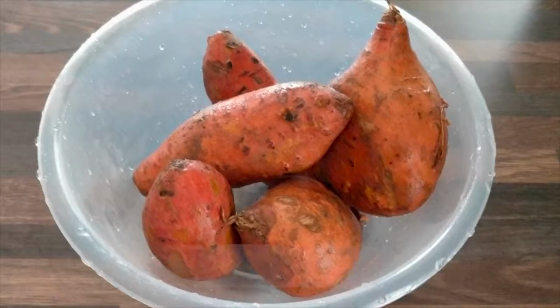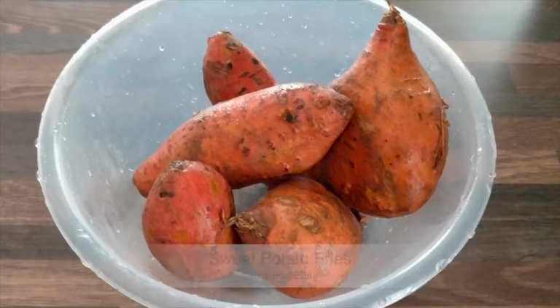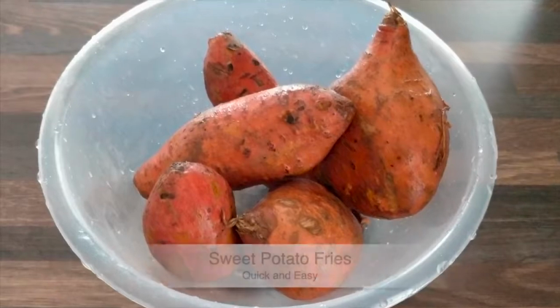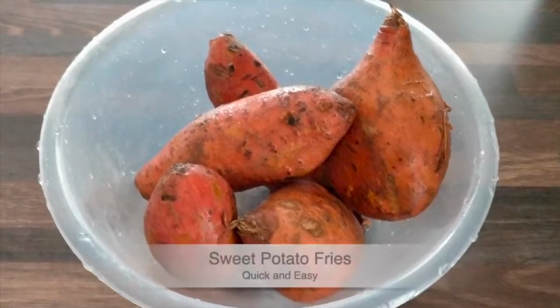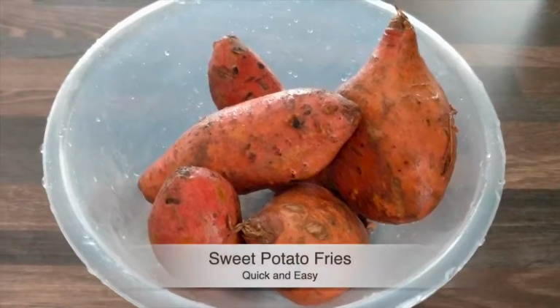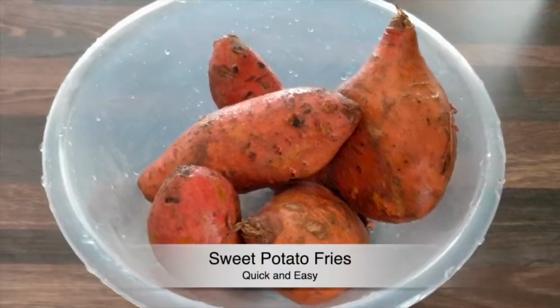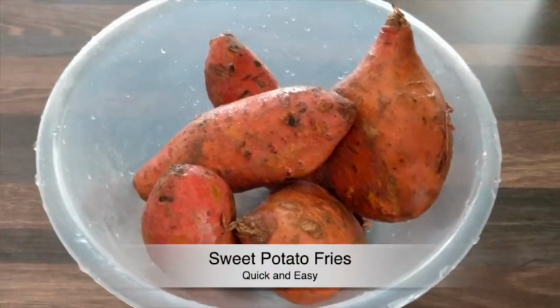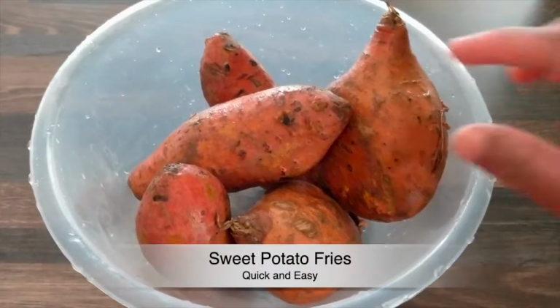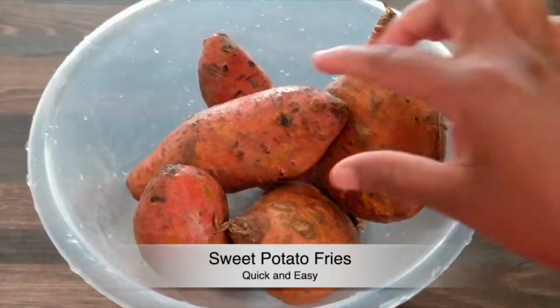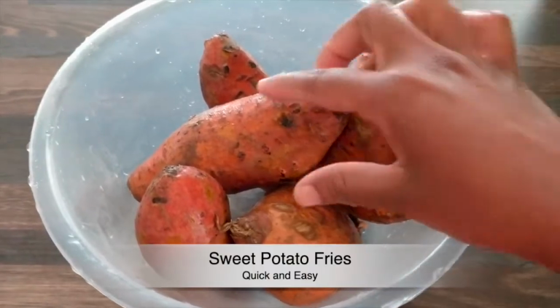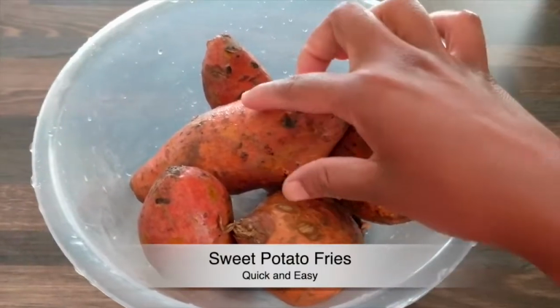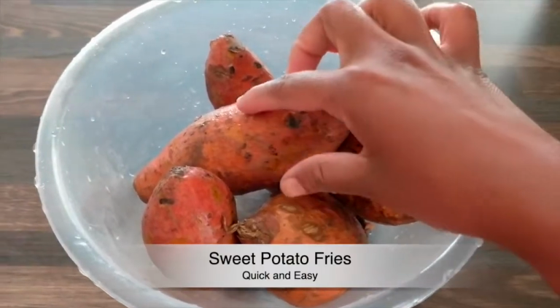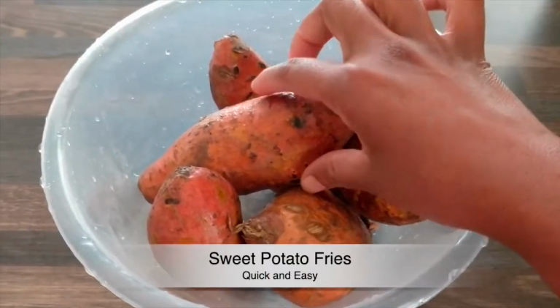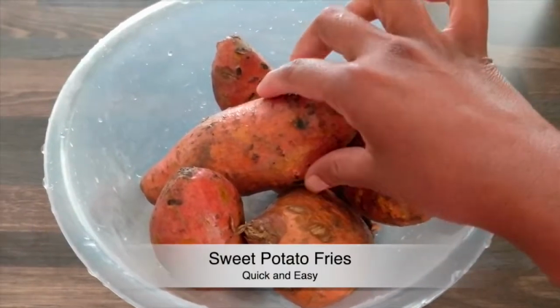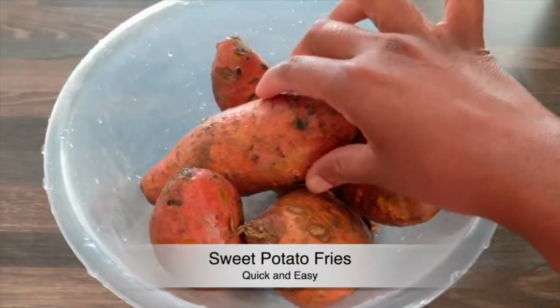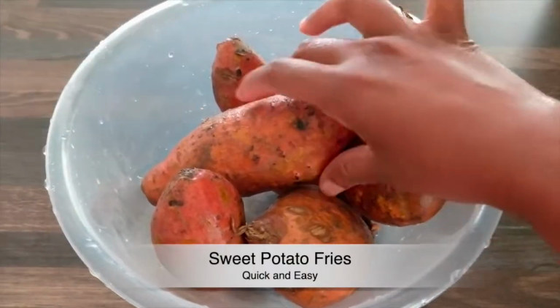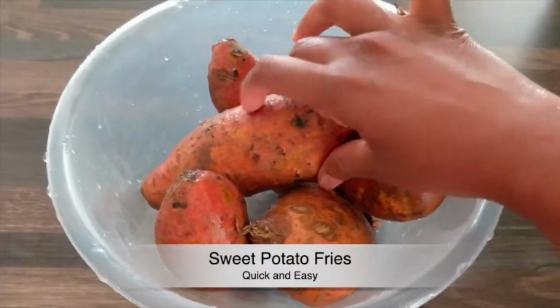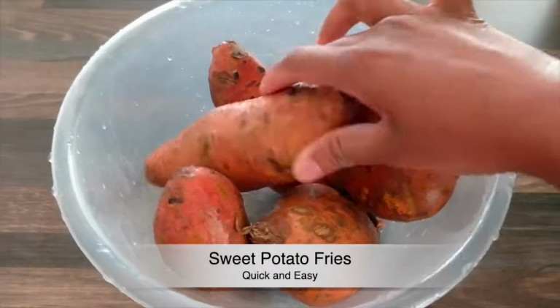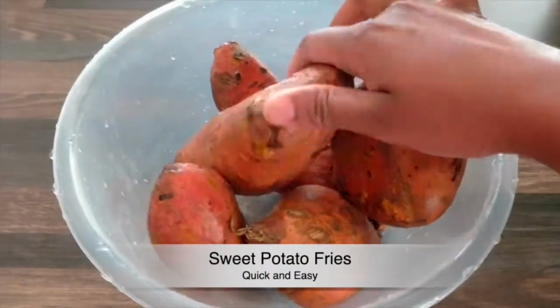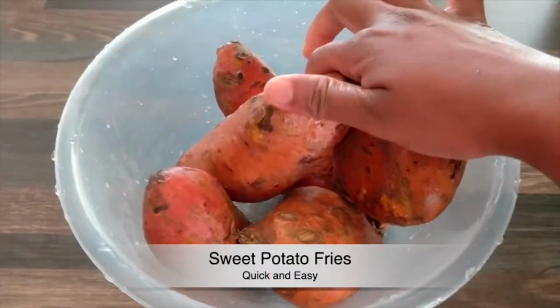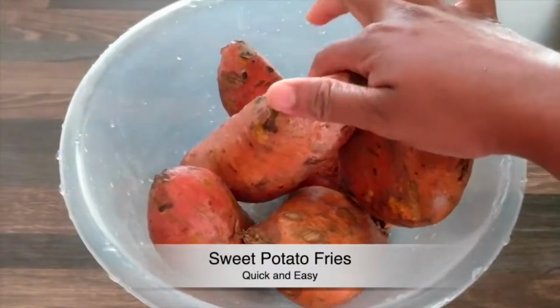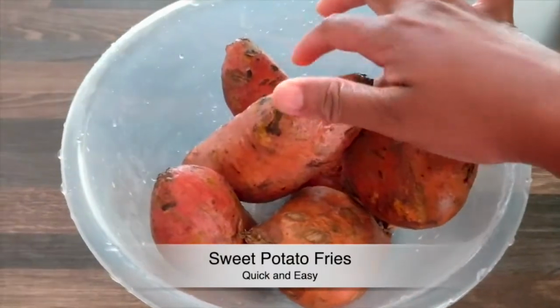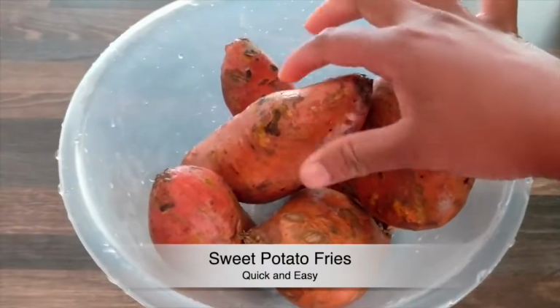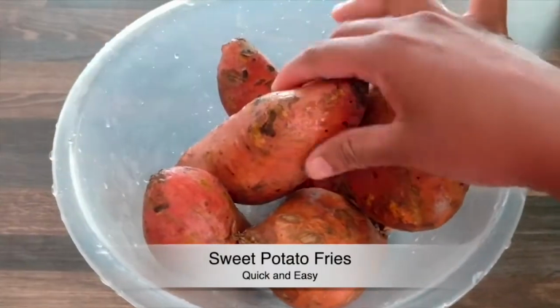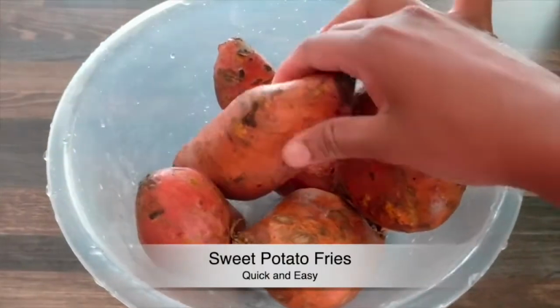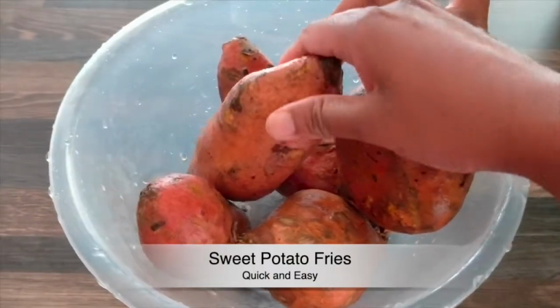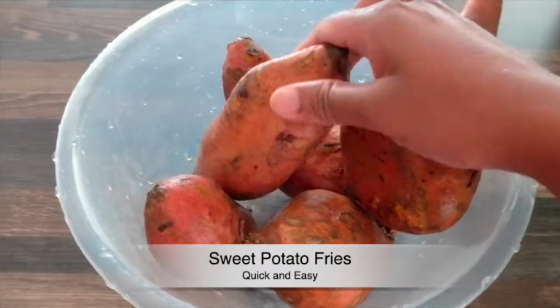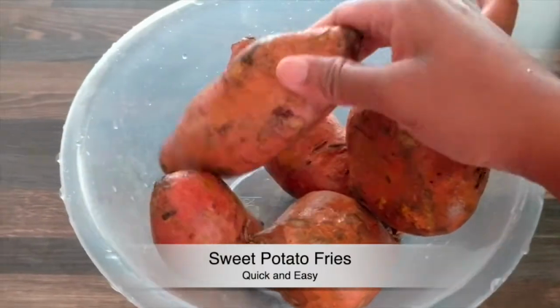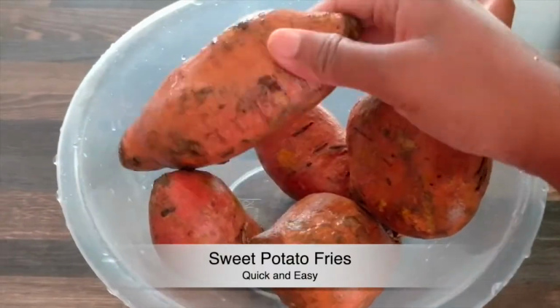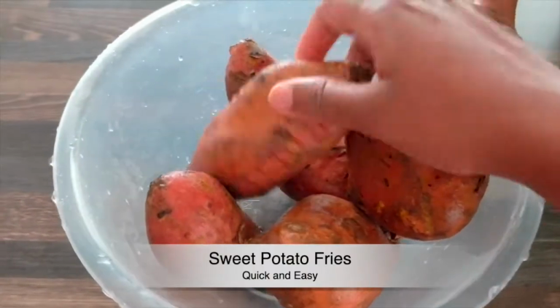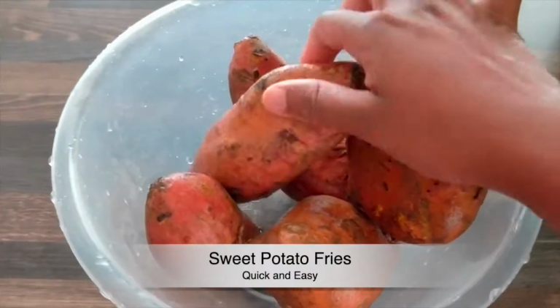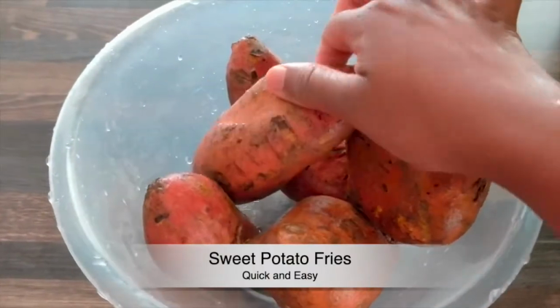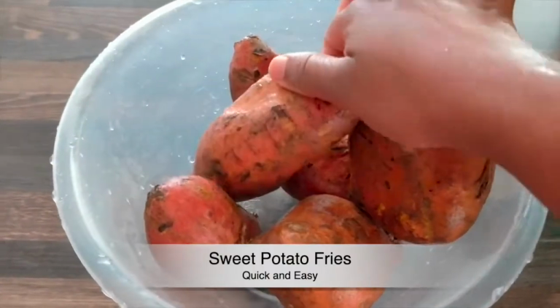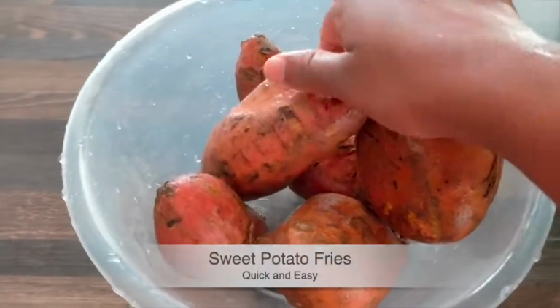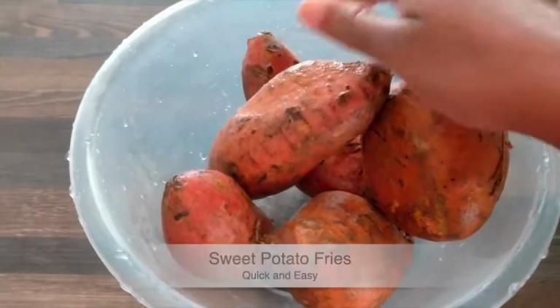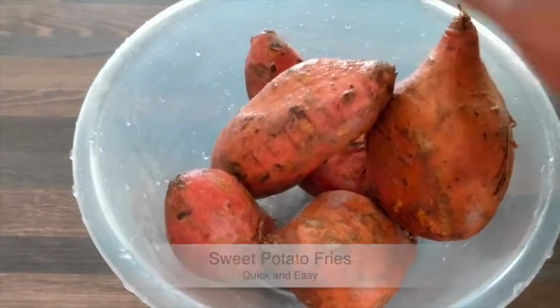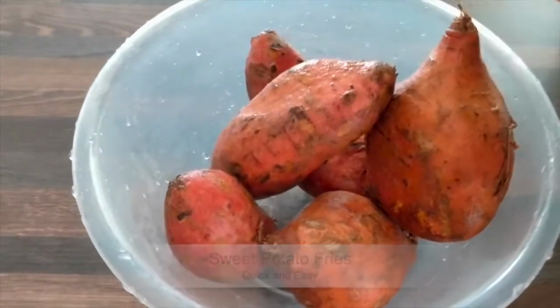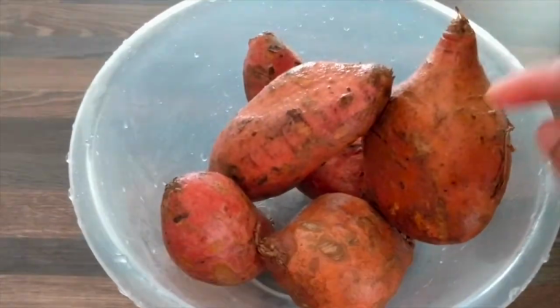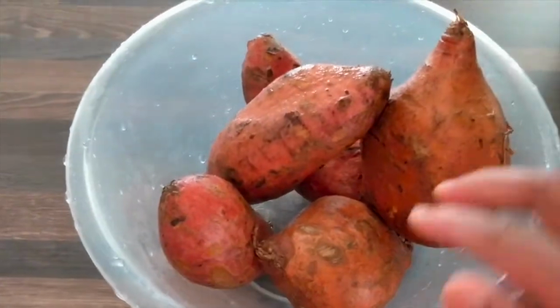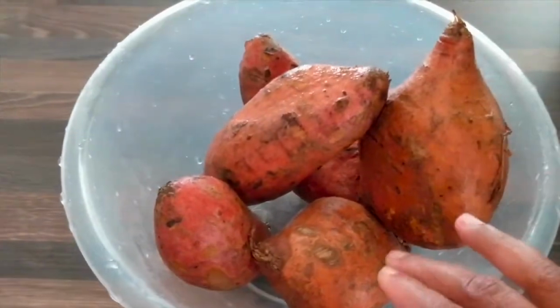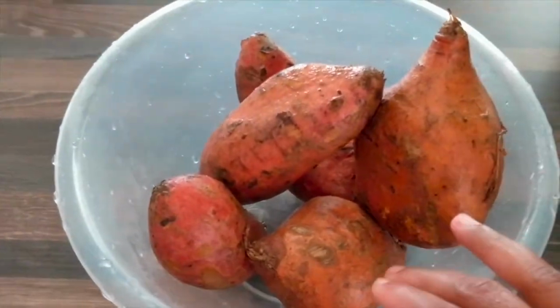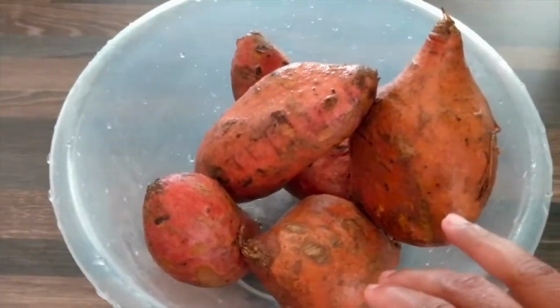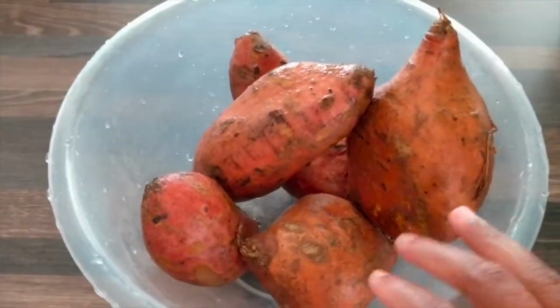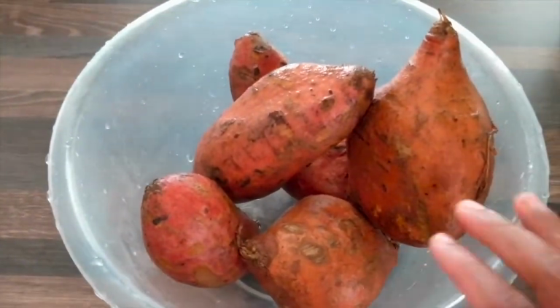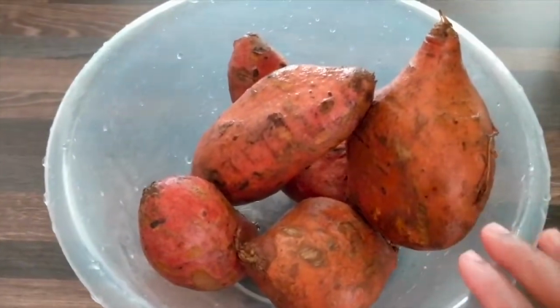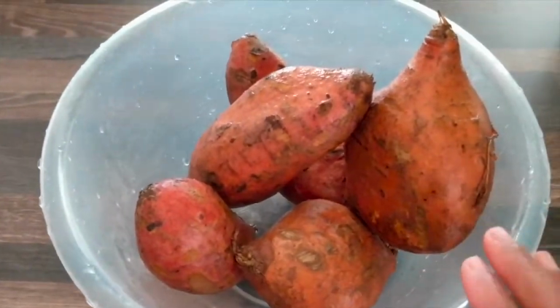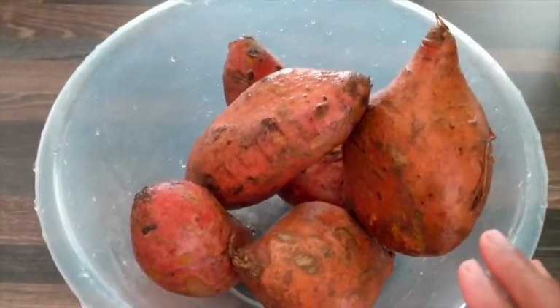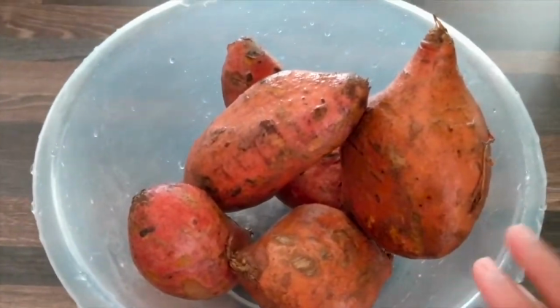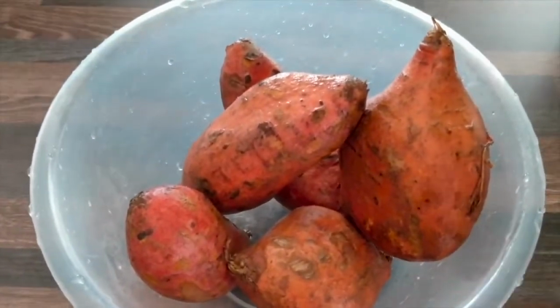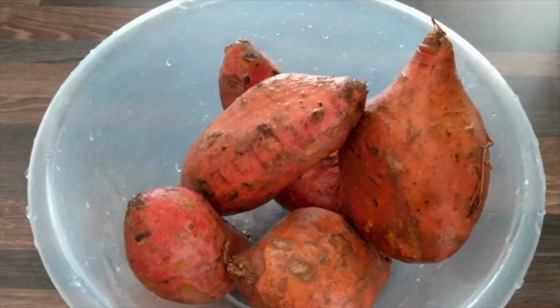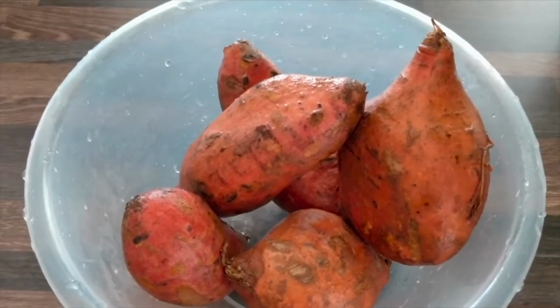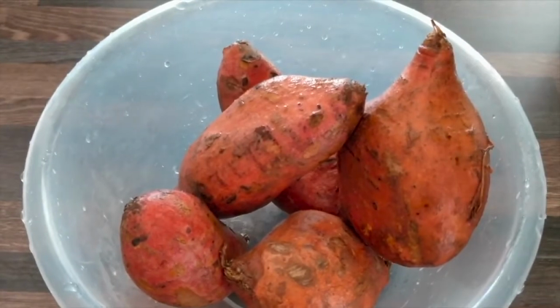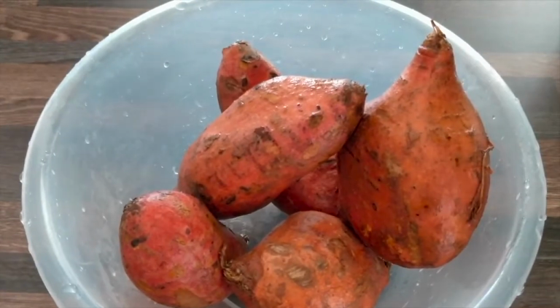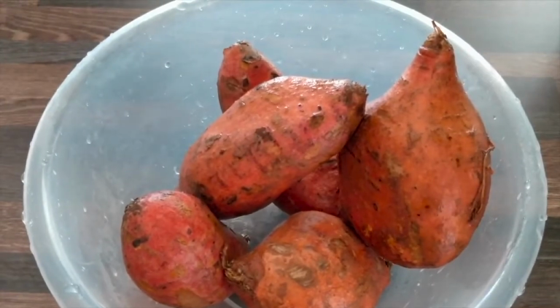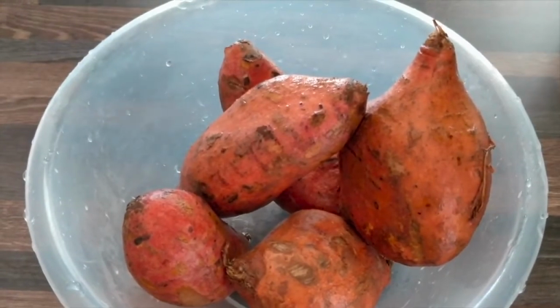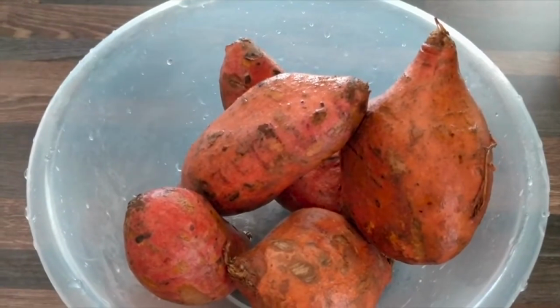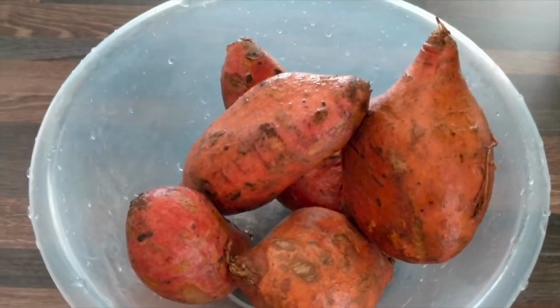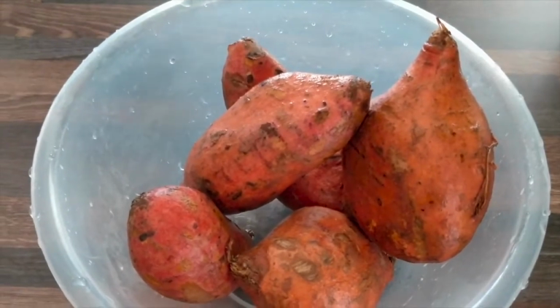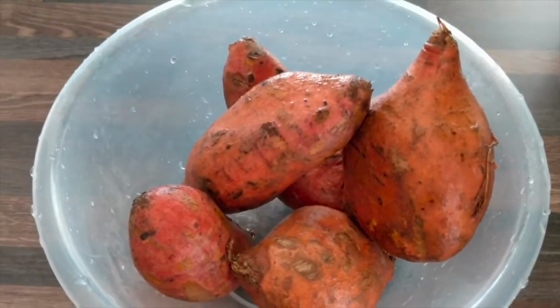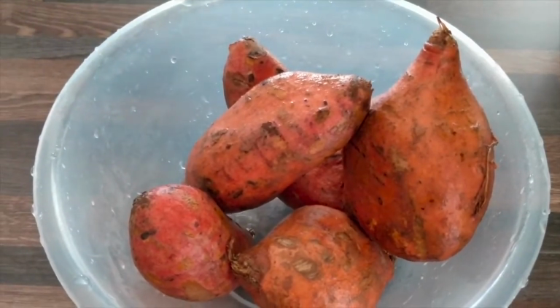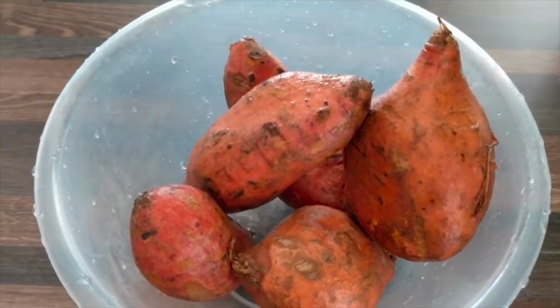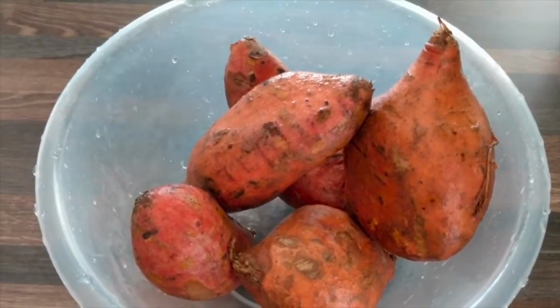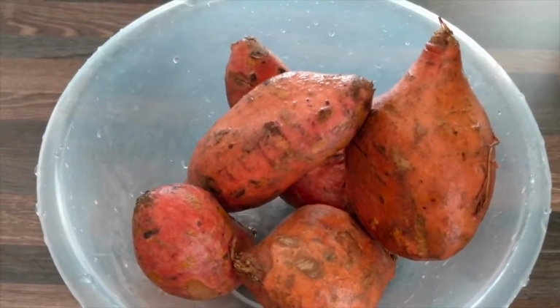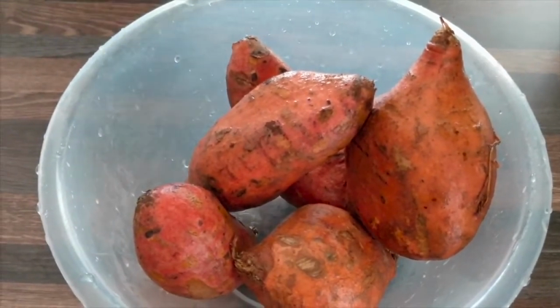Welcome! I am going to wash this sweet potato fries.